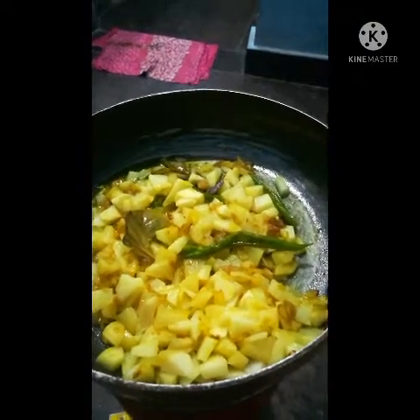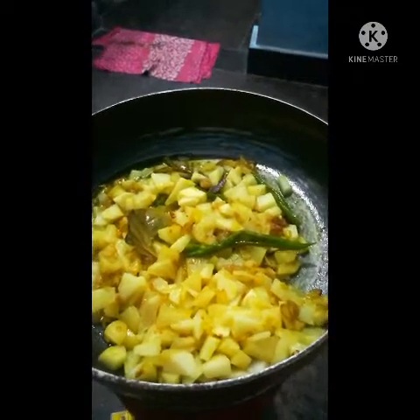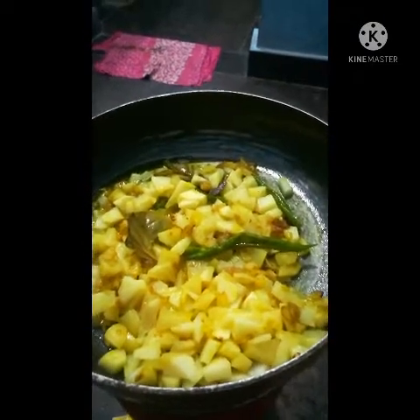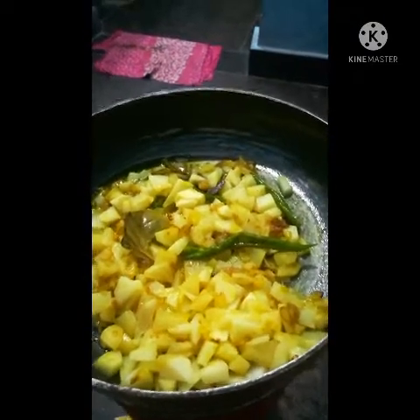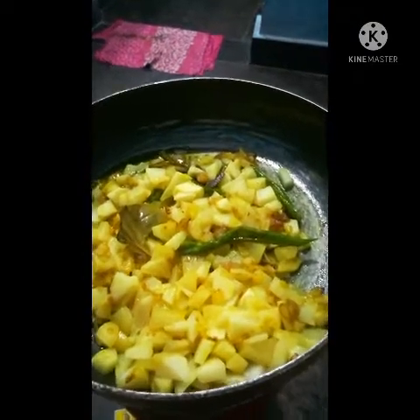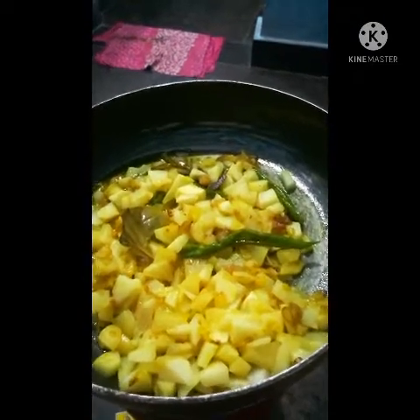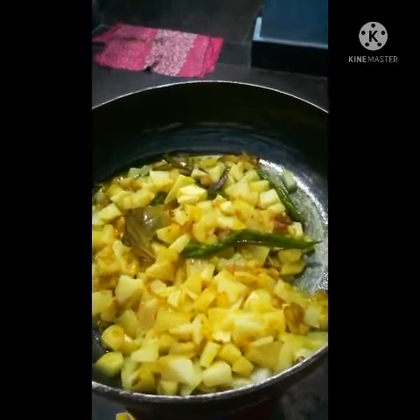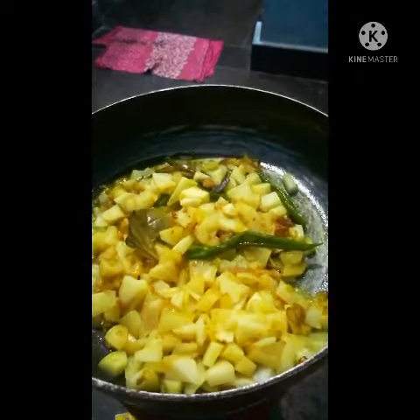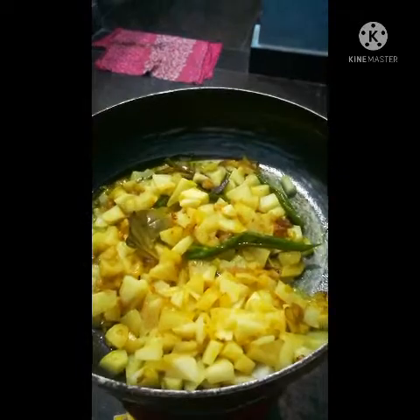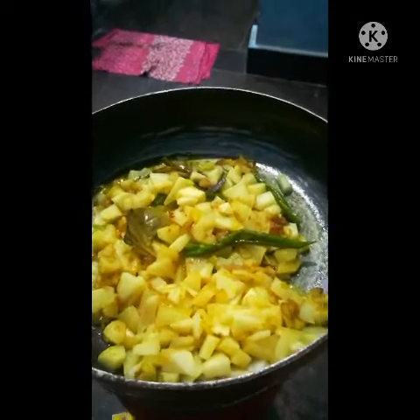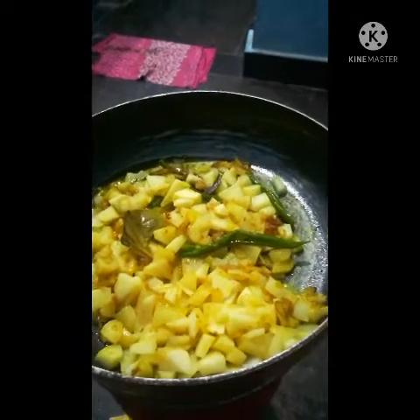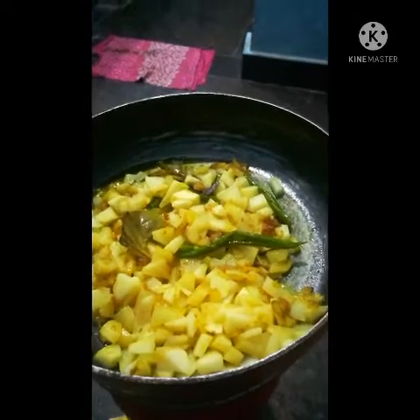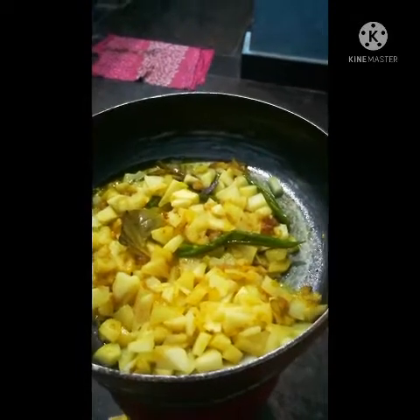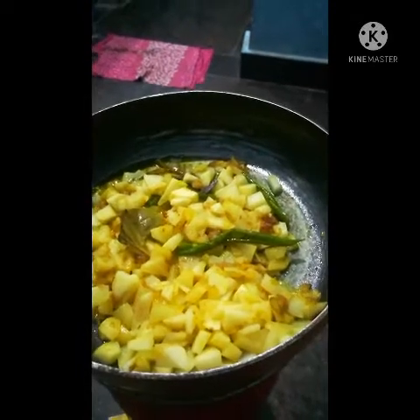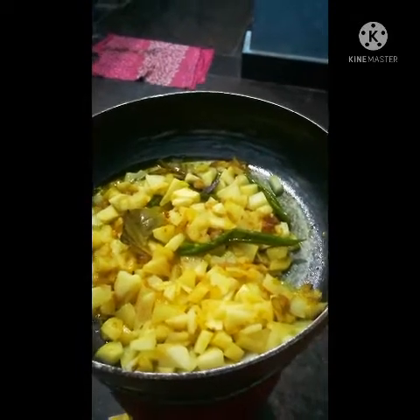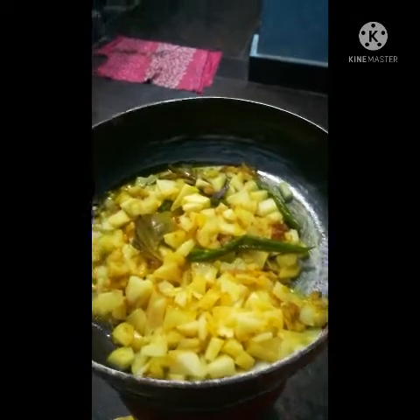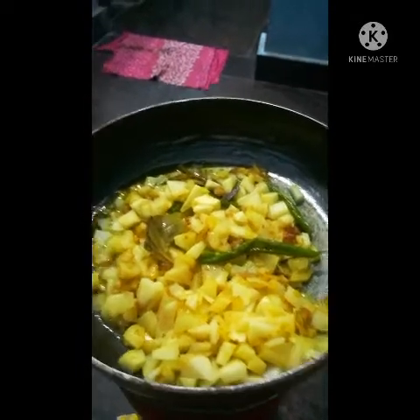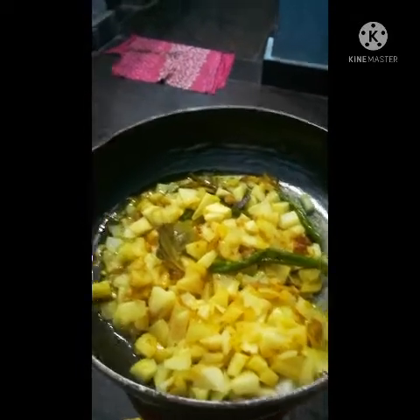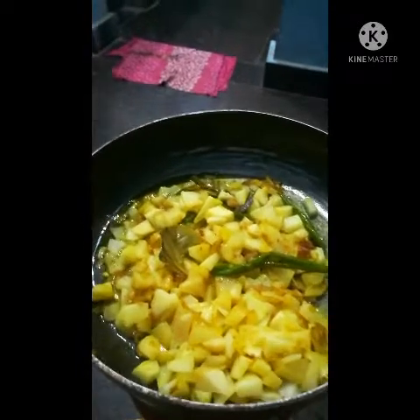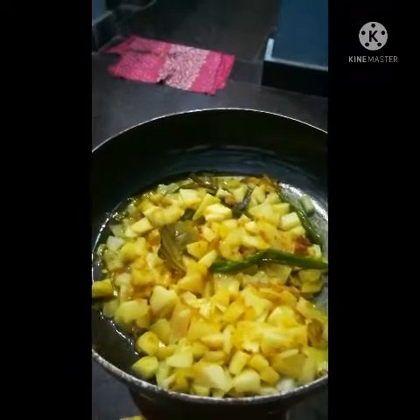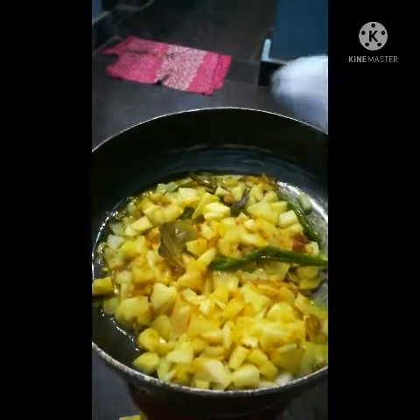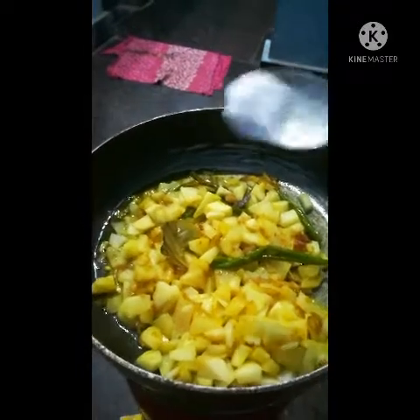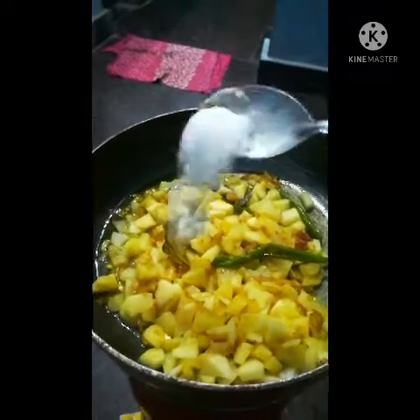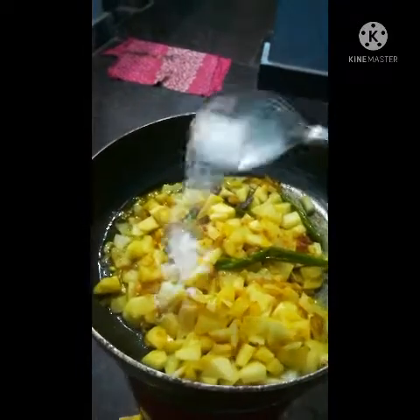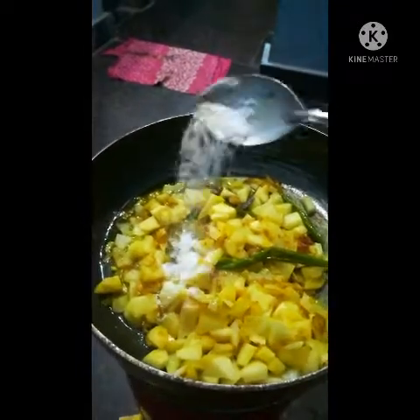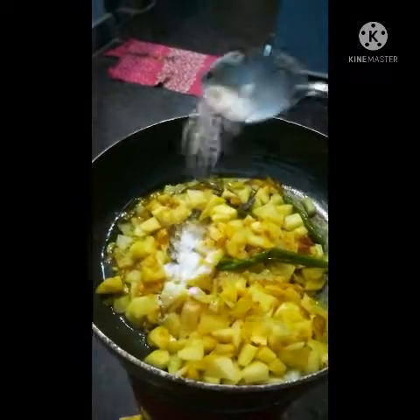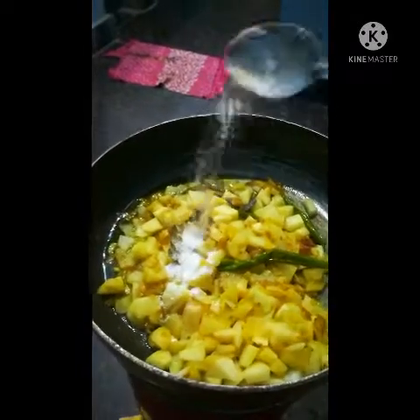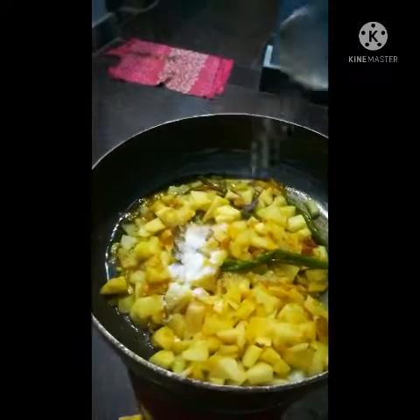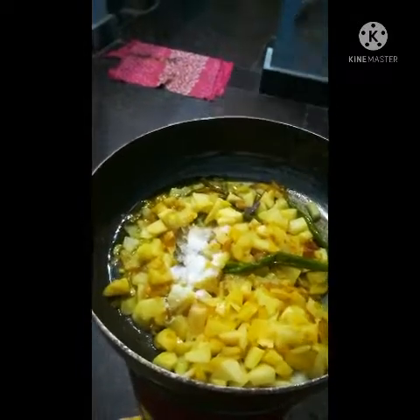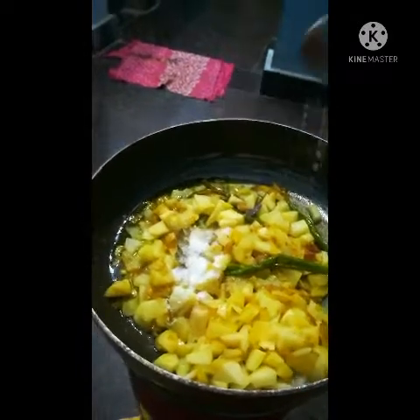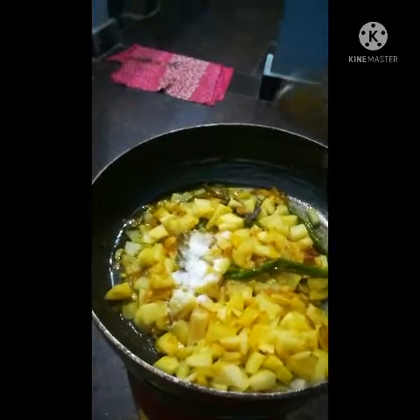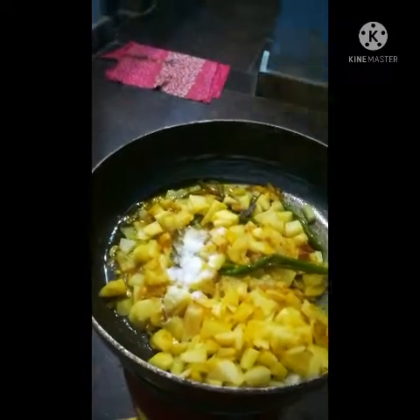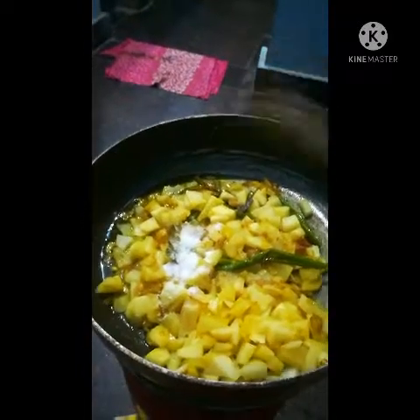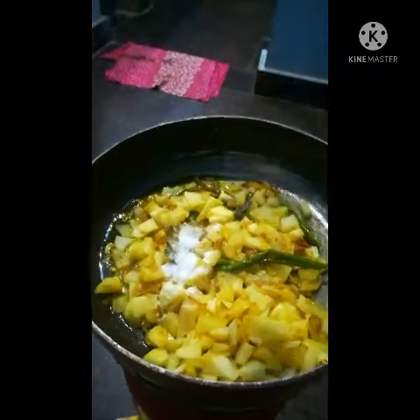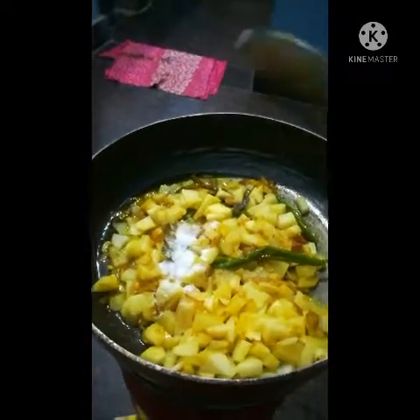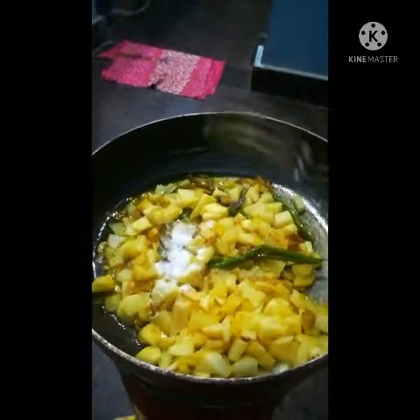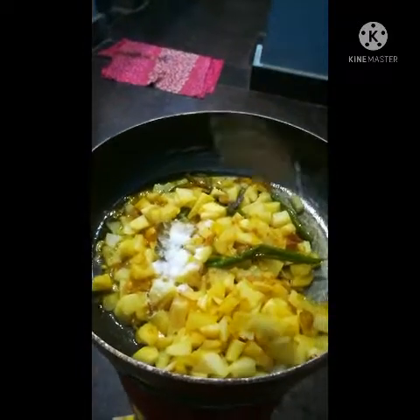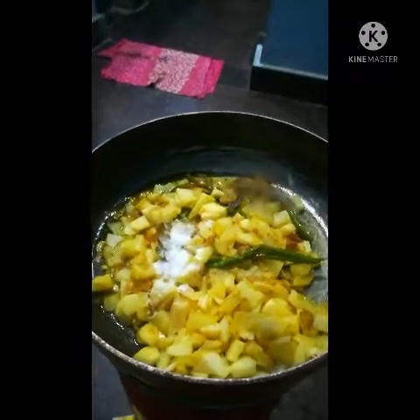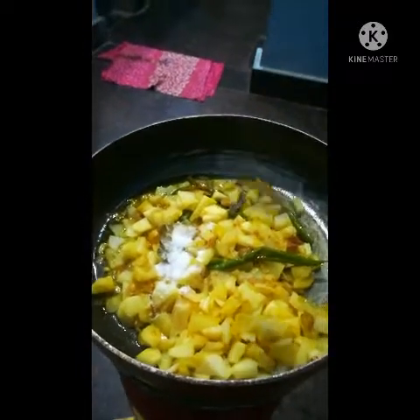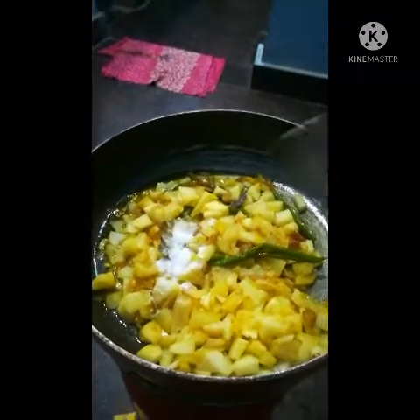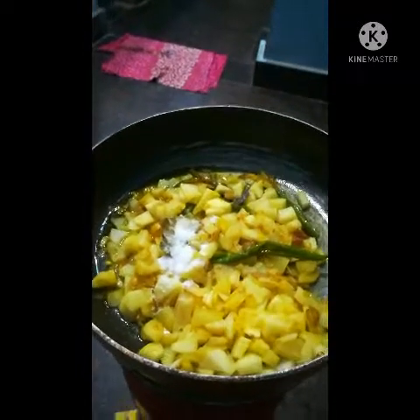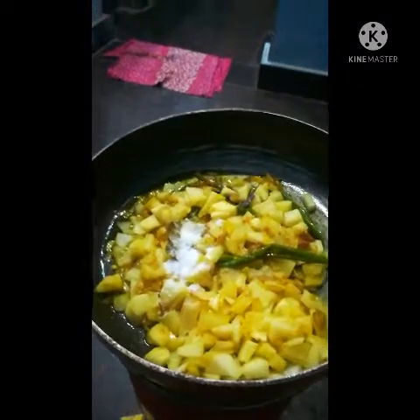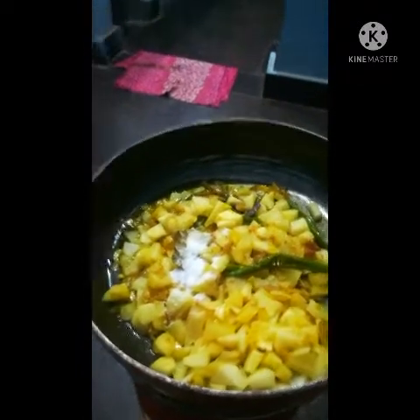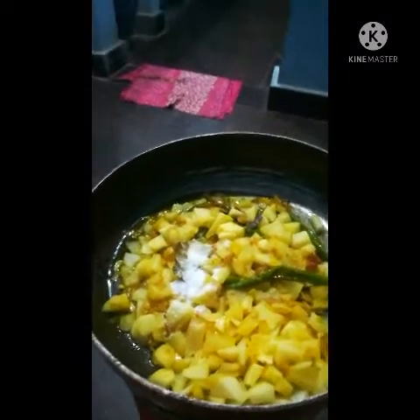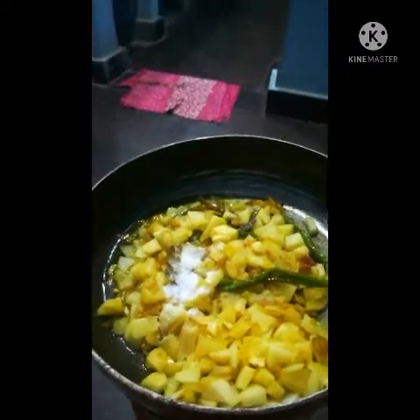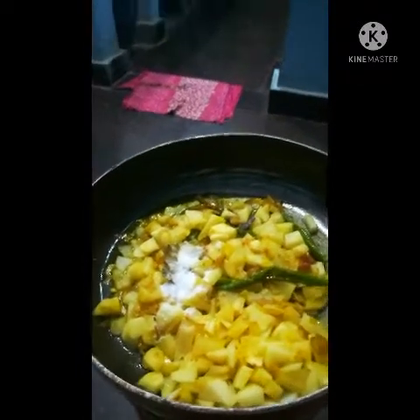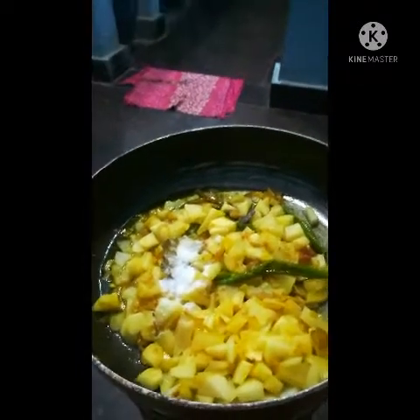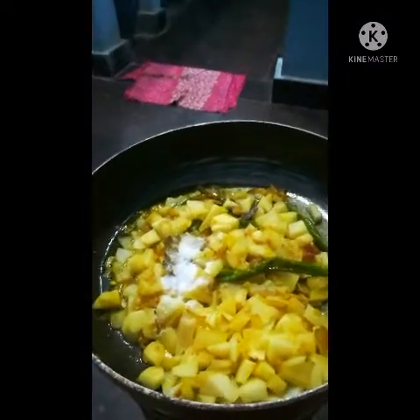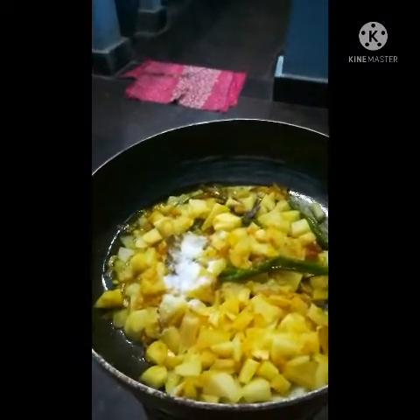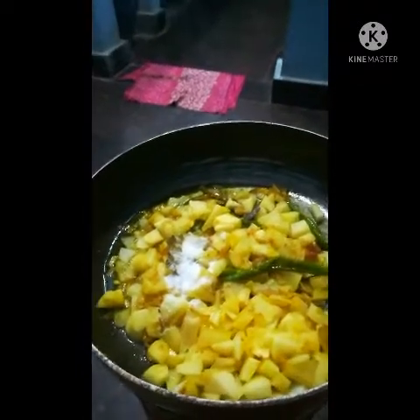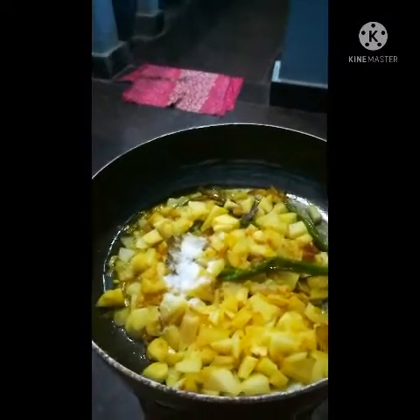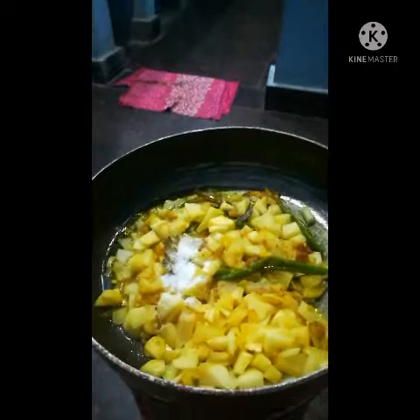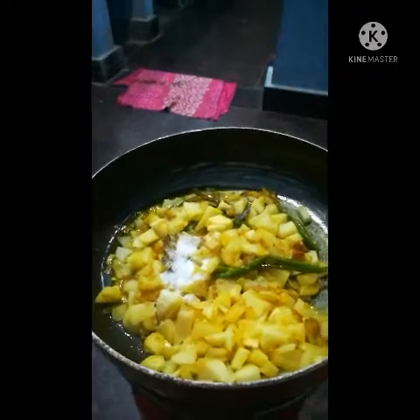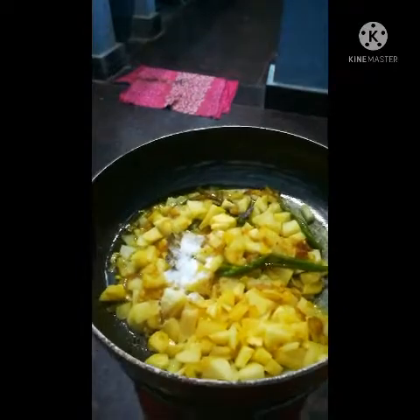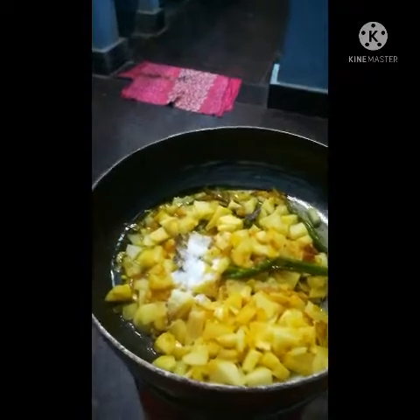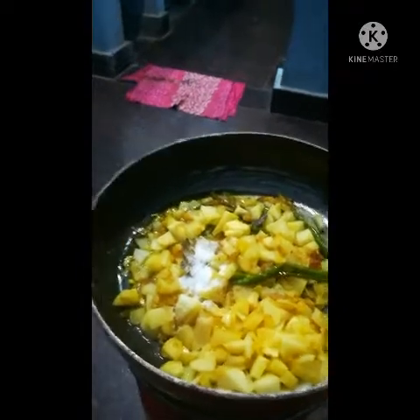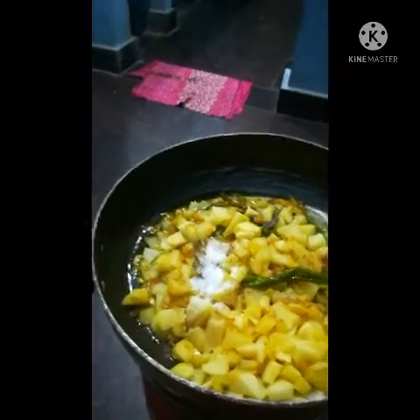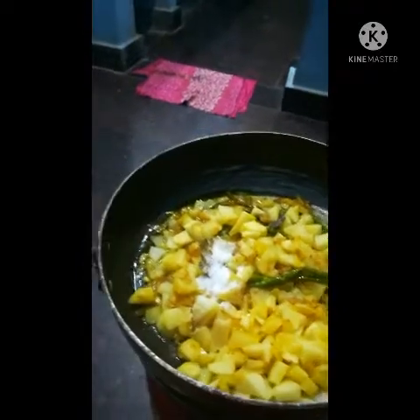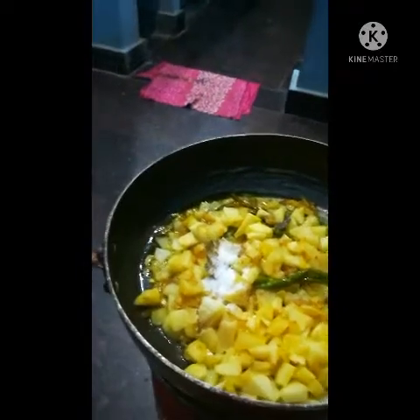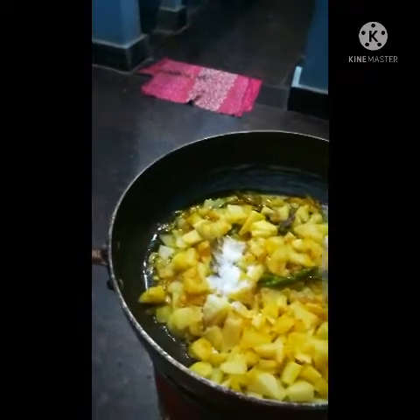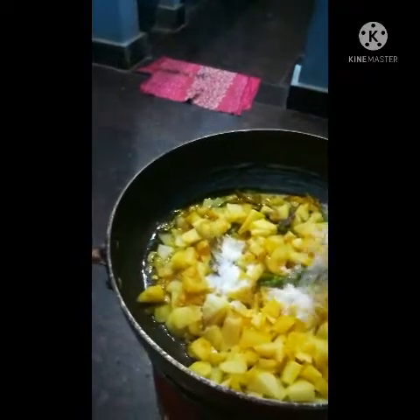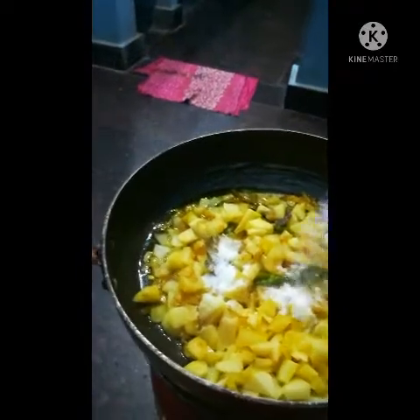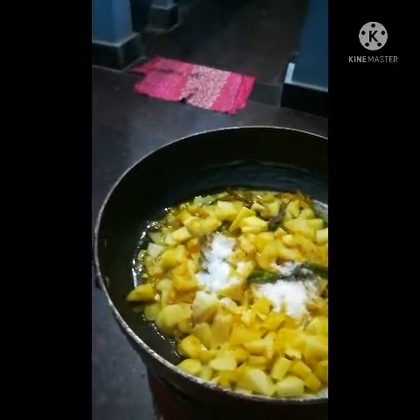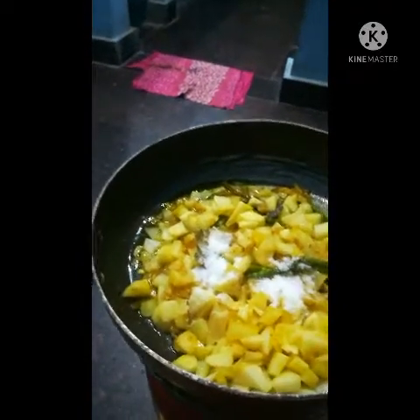Add salt. One more minute. Put salt and spice it.